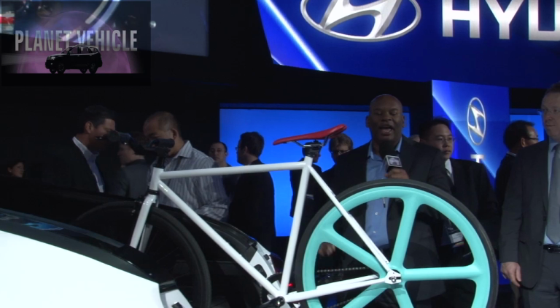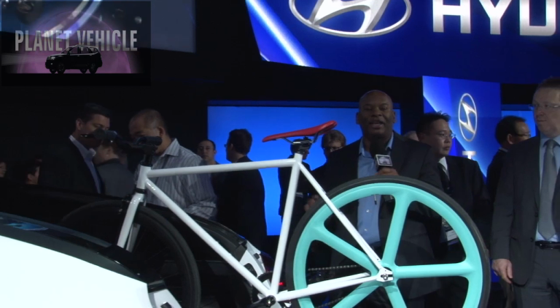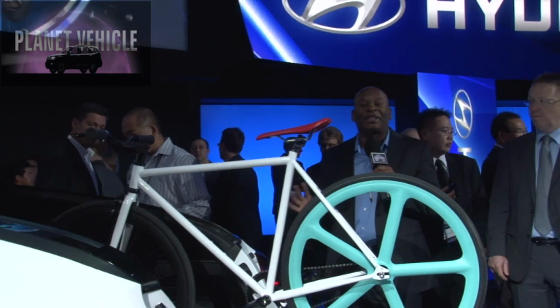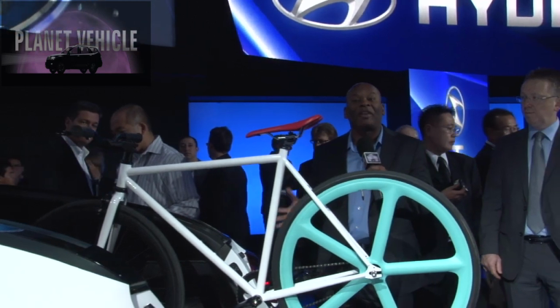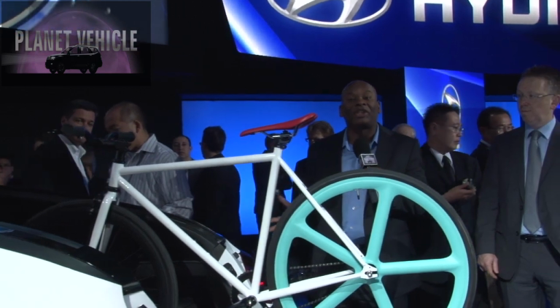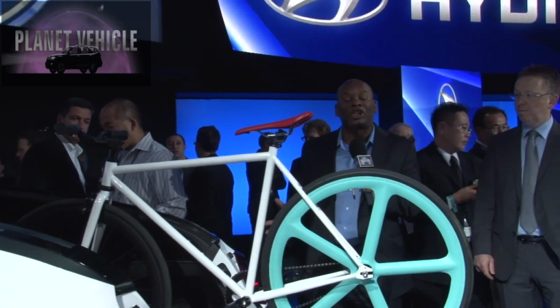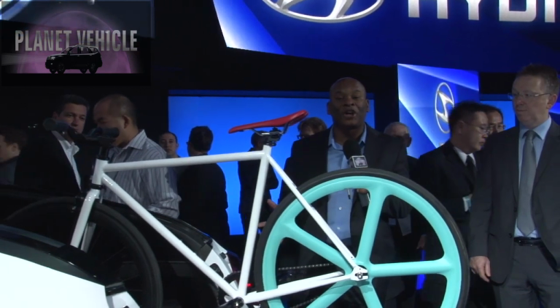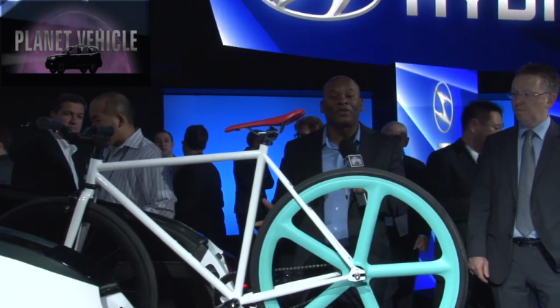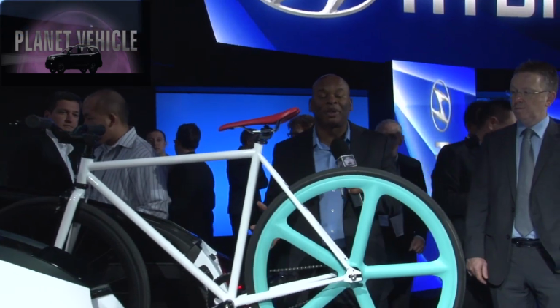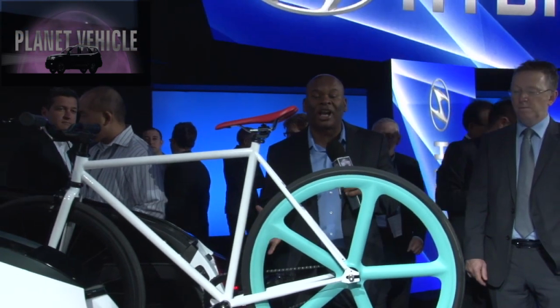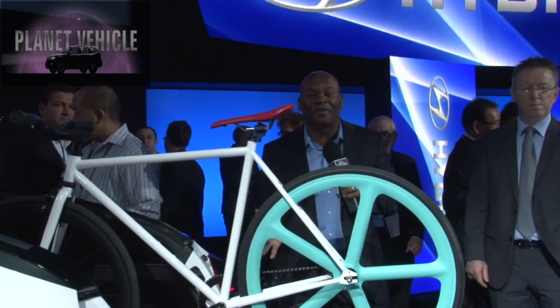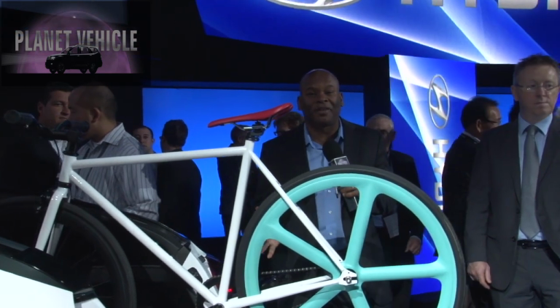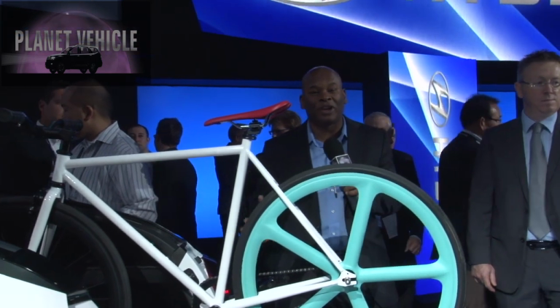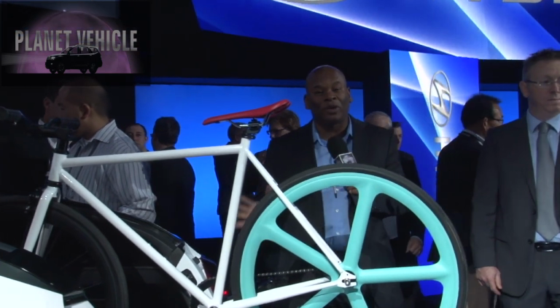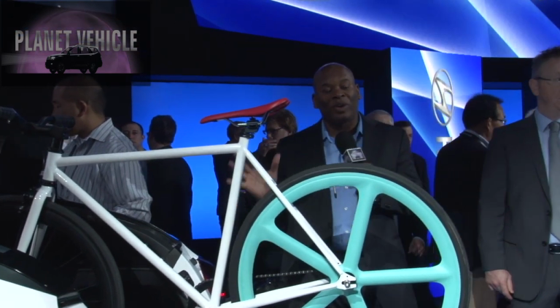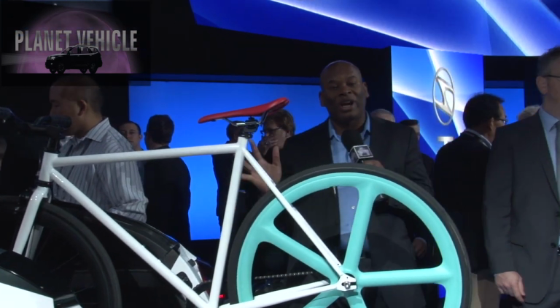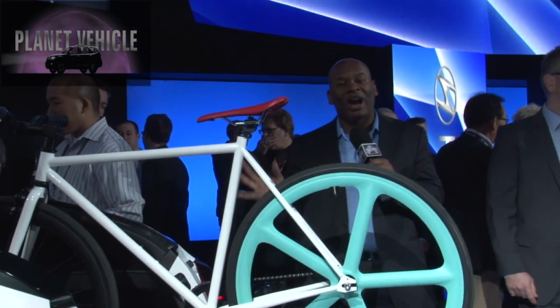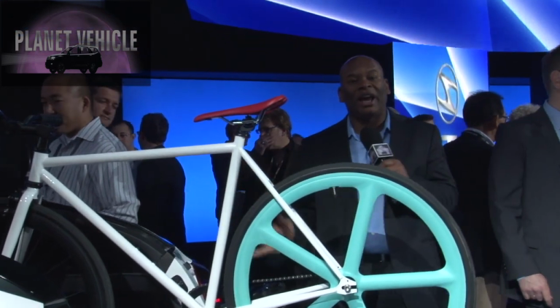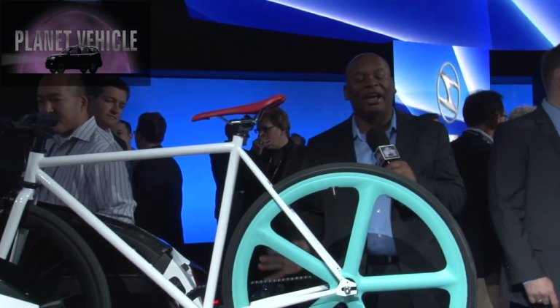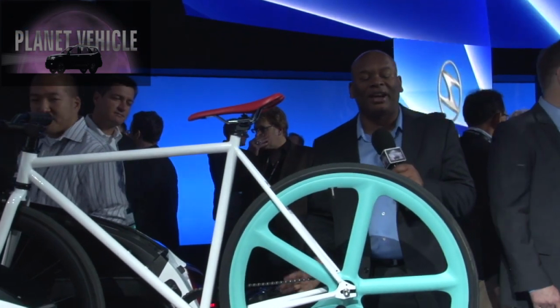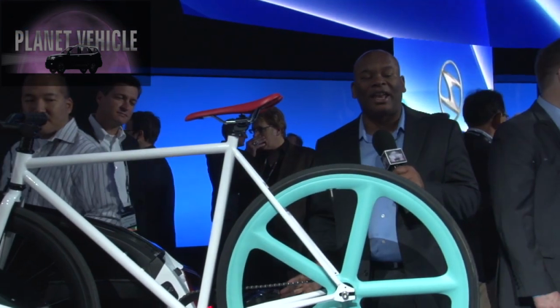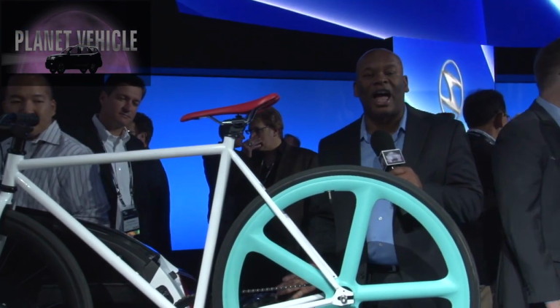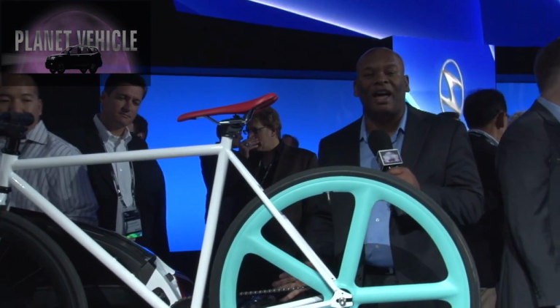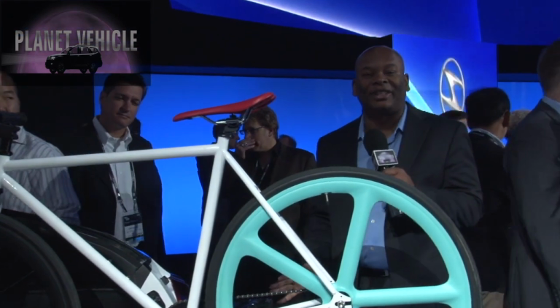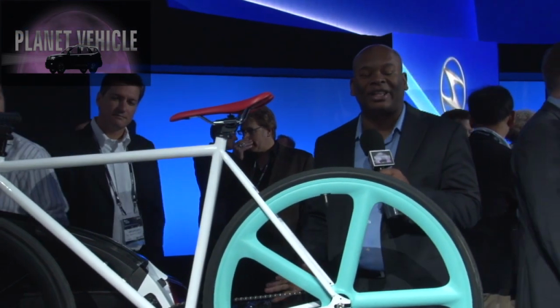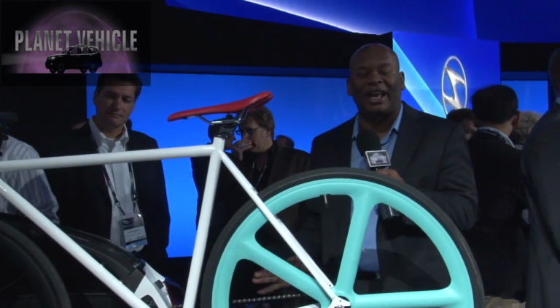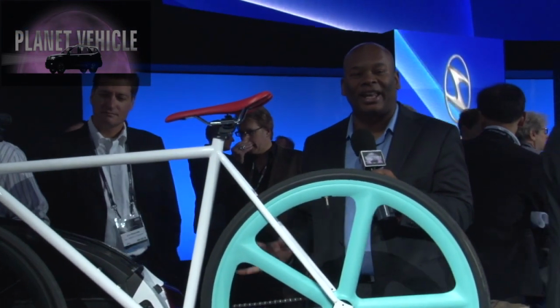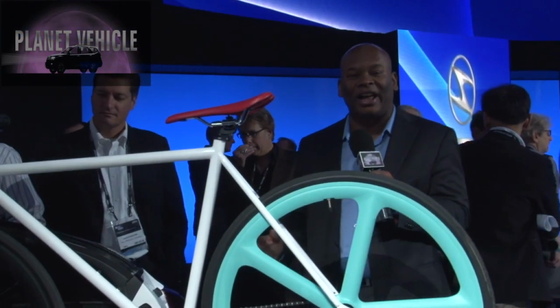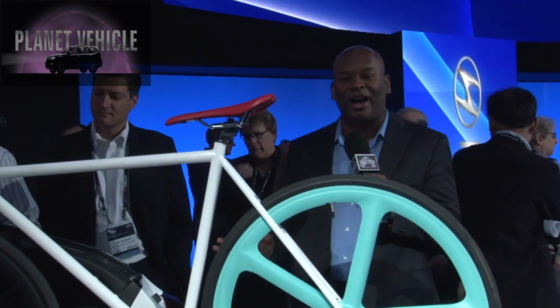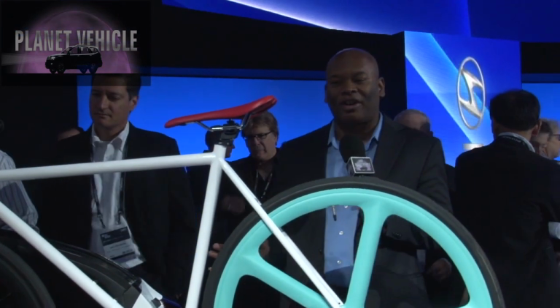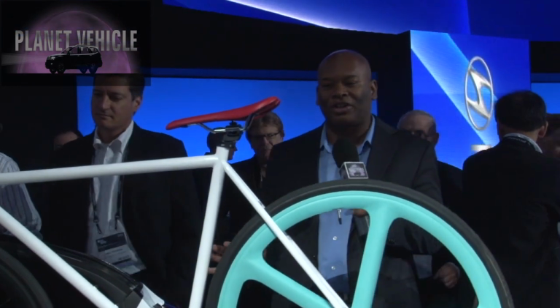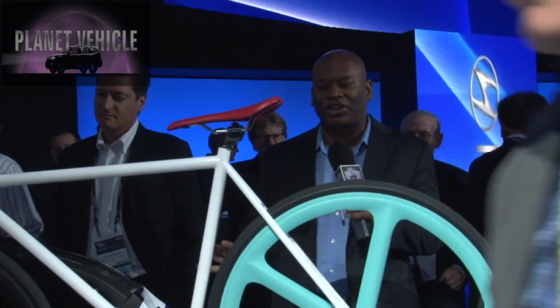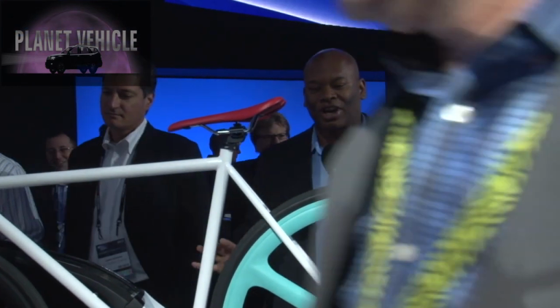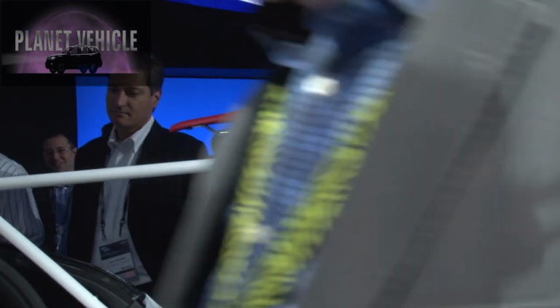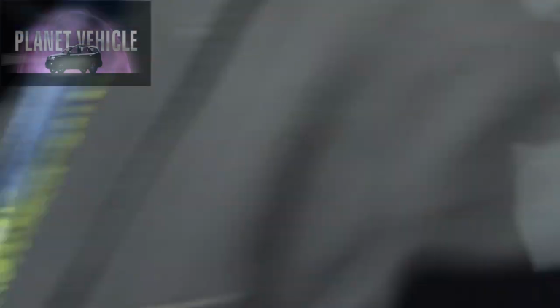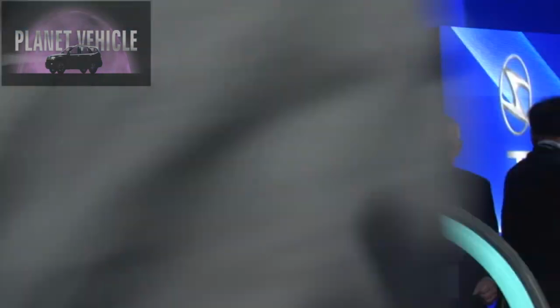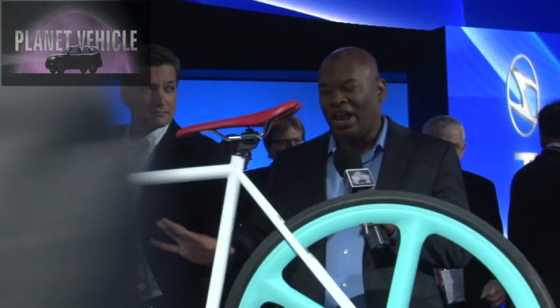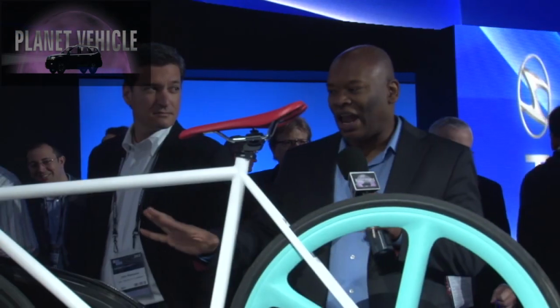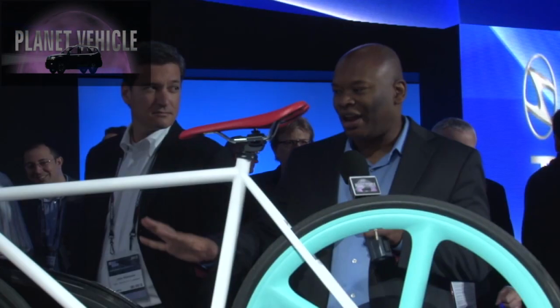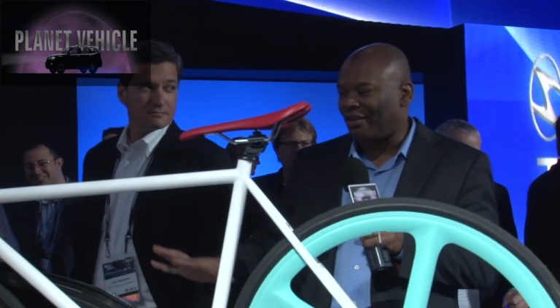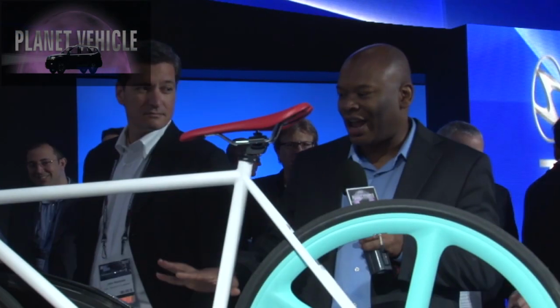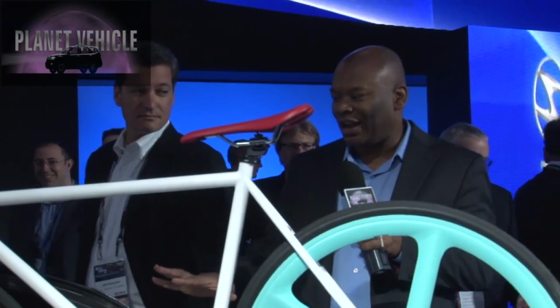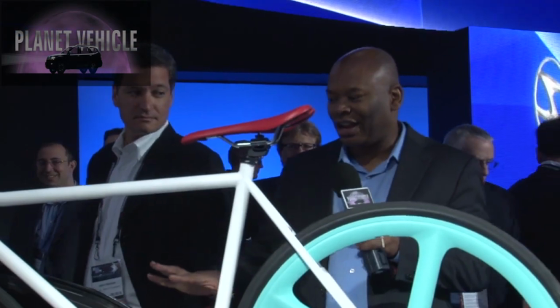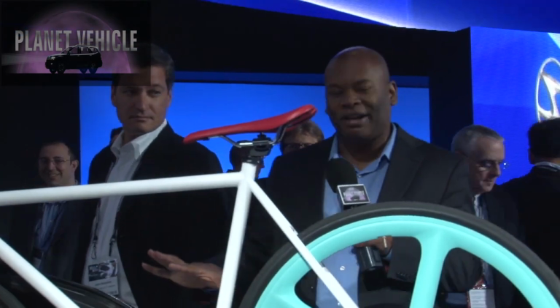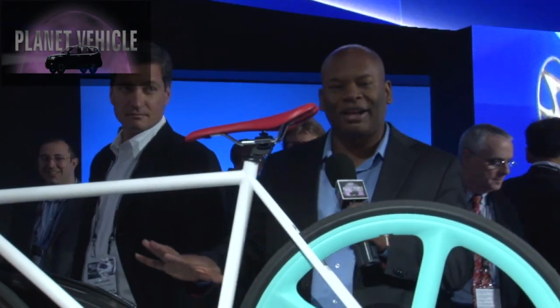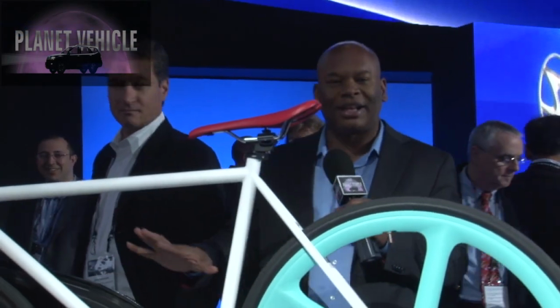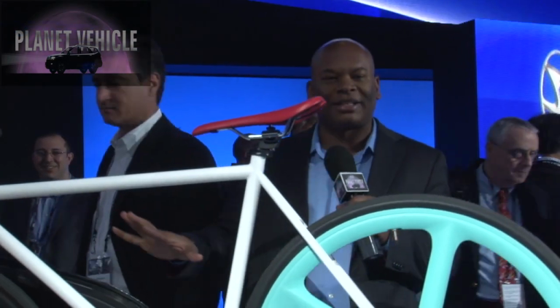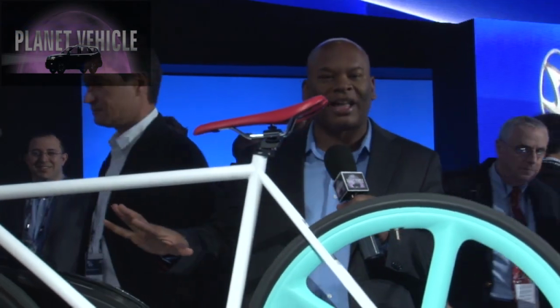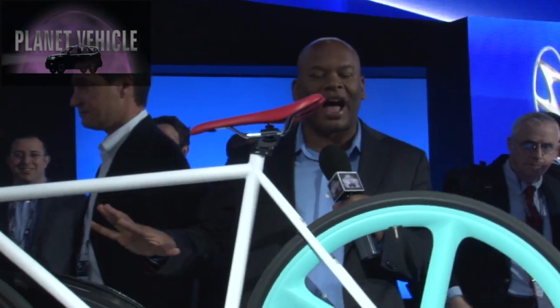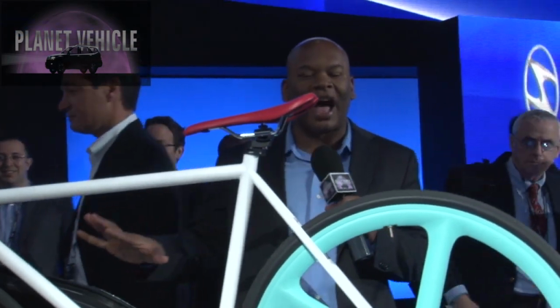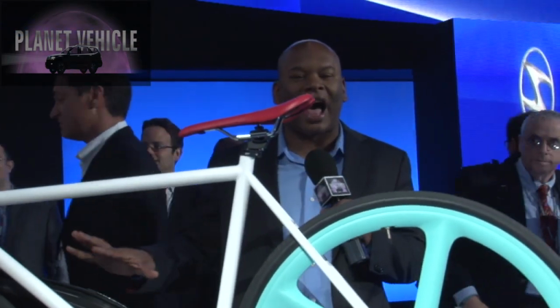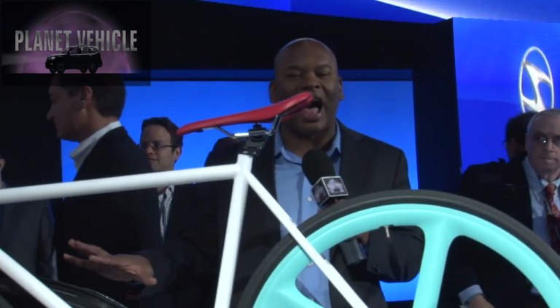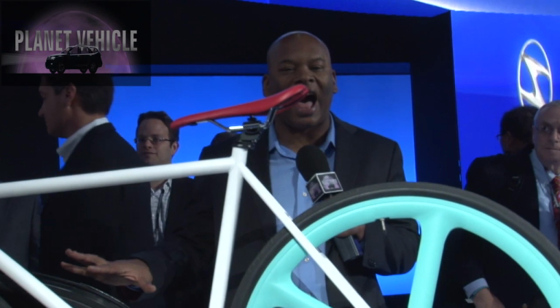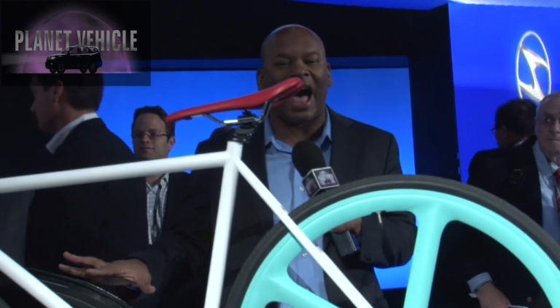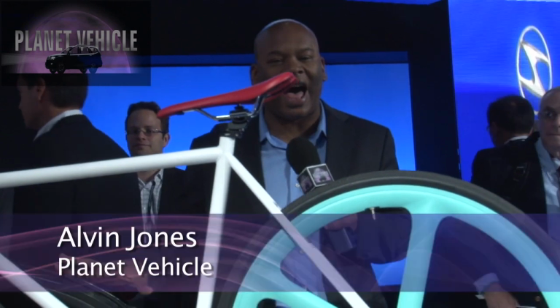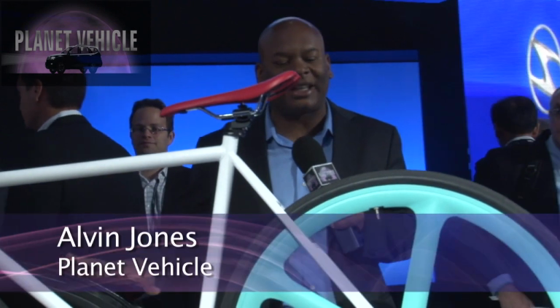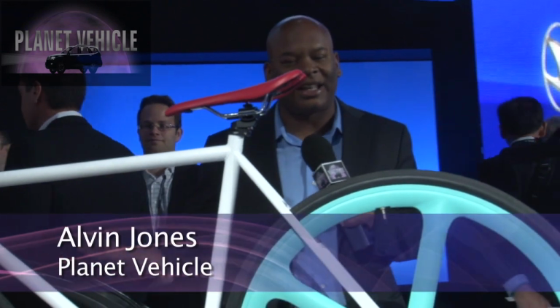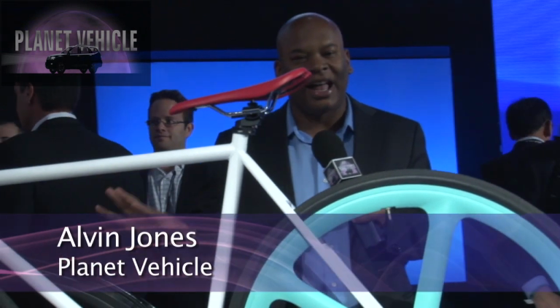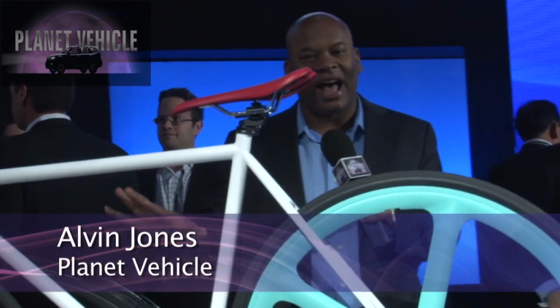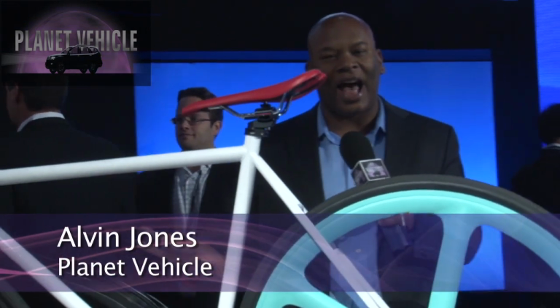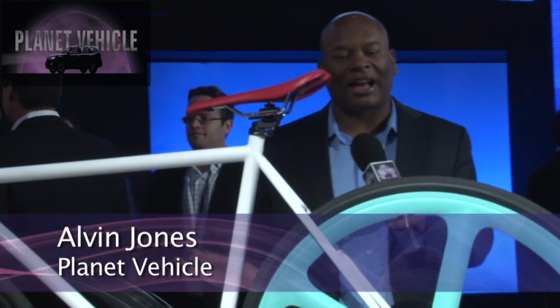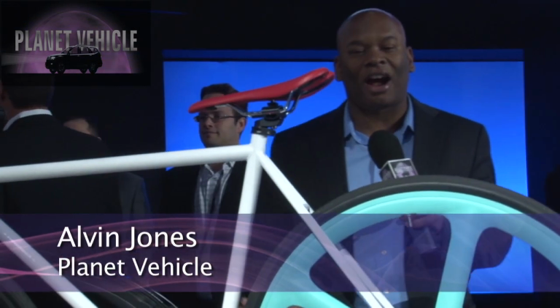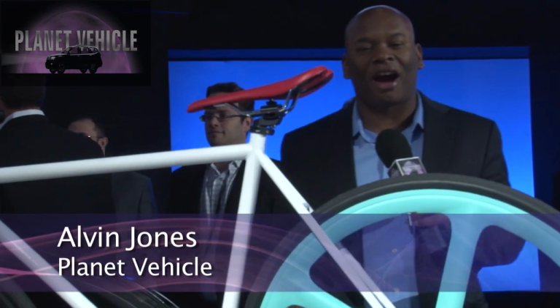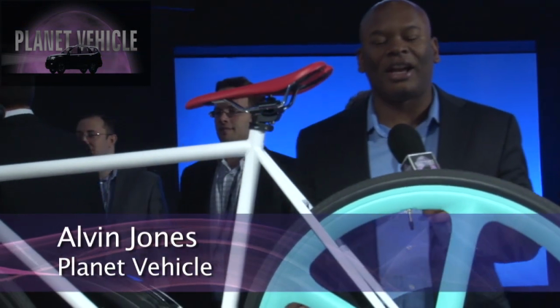Hey, it's Alfred Jones from Planet Vehicle. We are here live at the LA Auto Show, and right here is our hot, hot car.